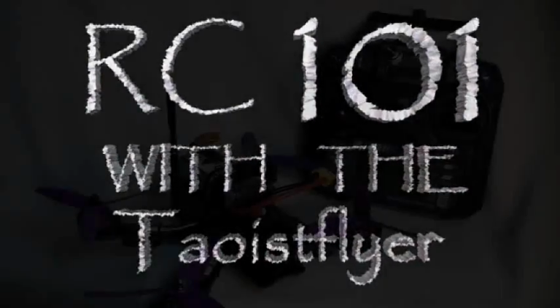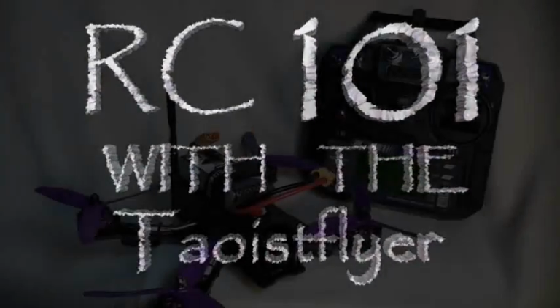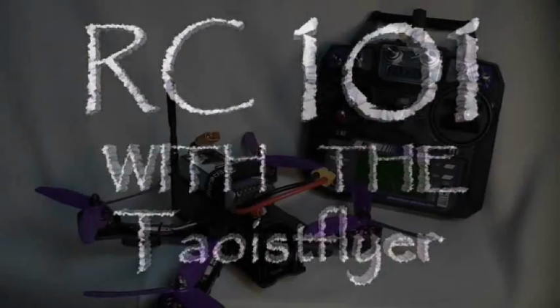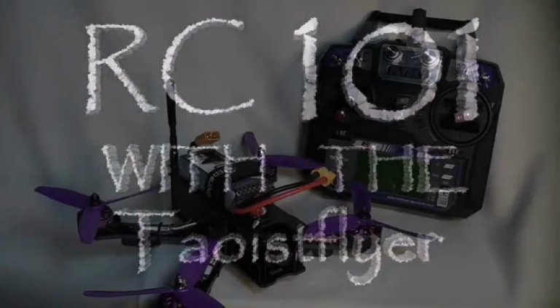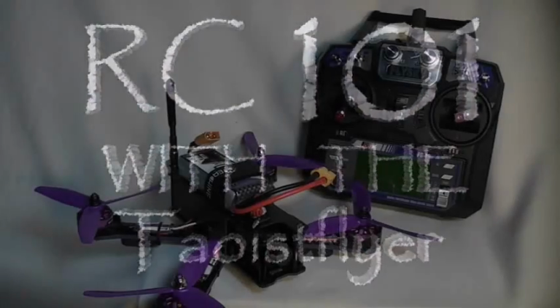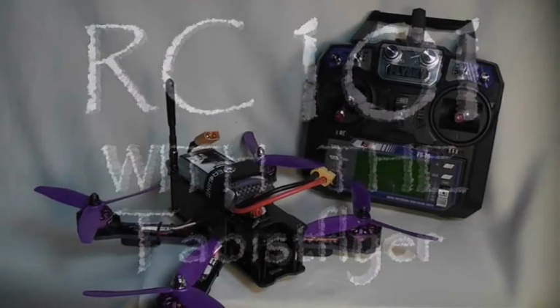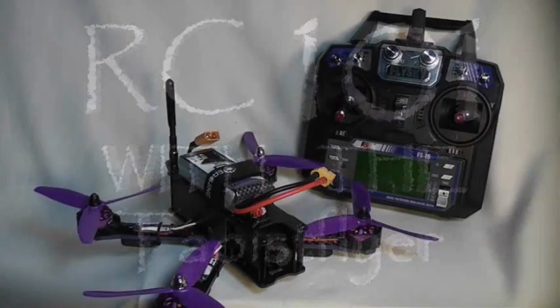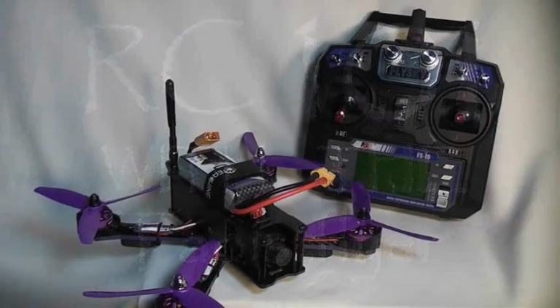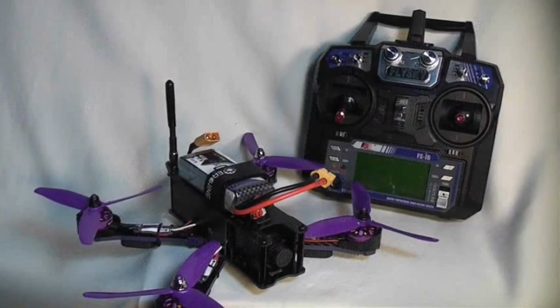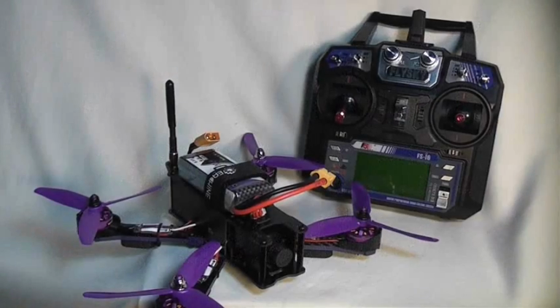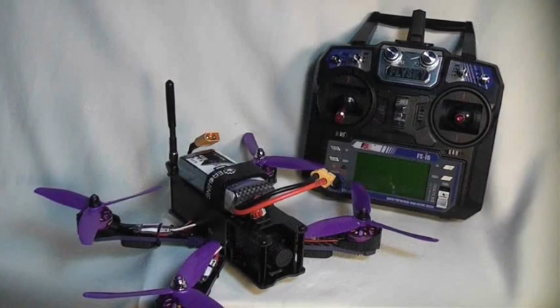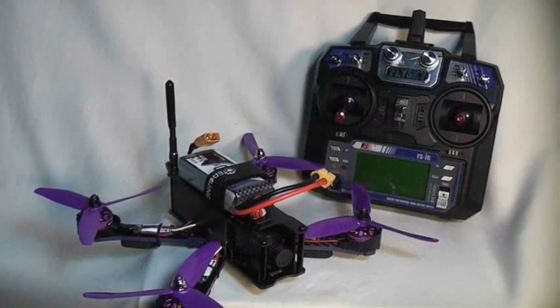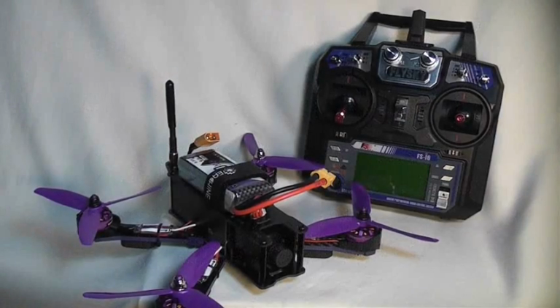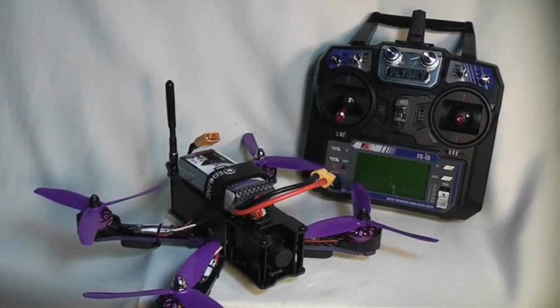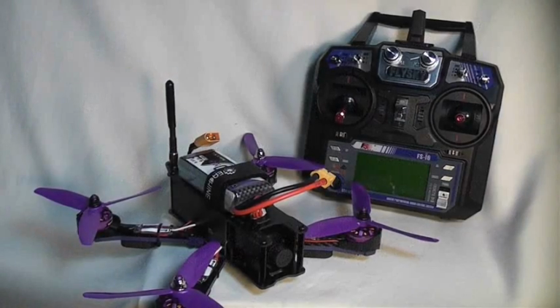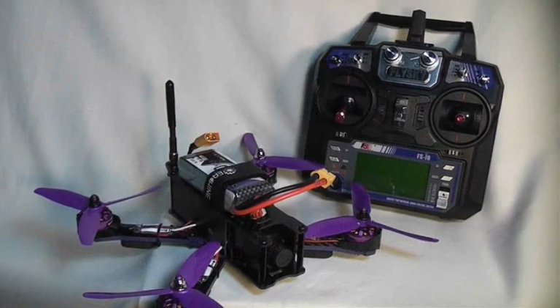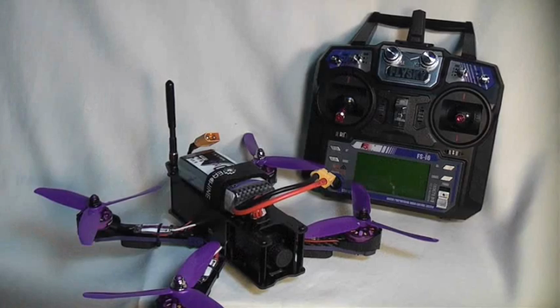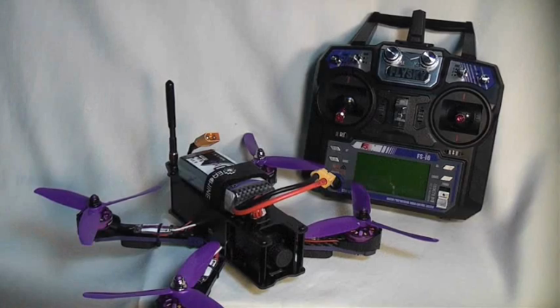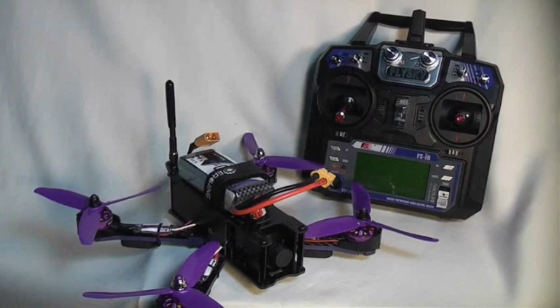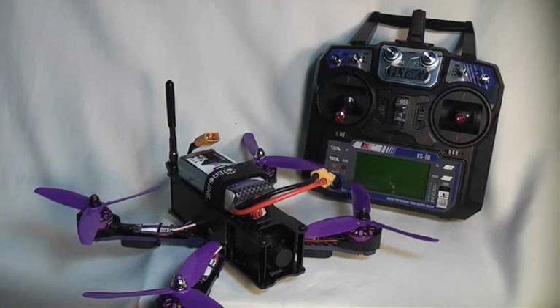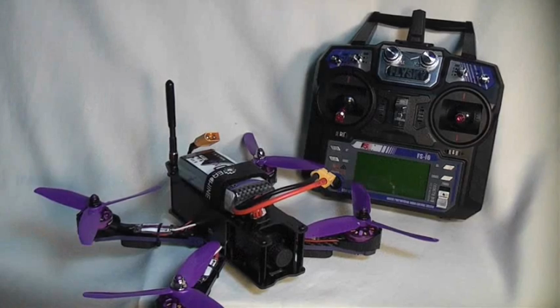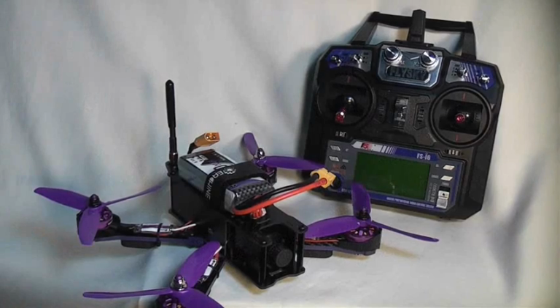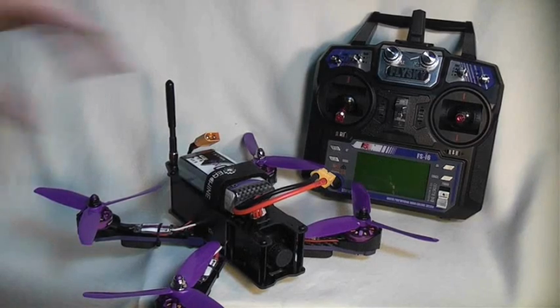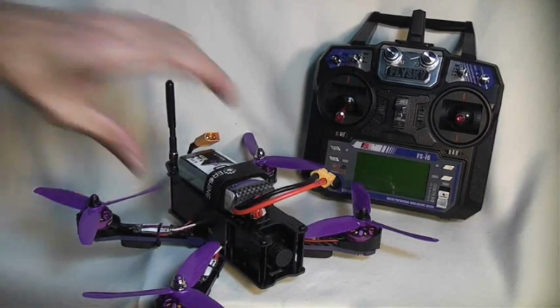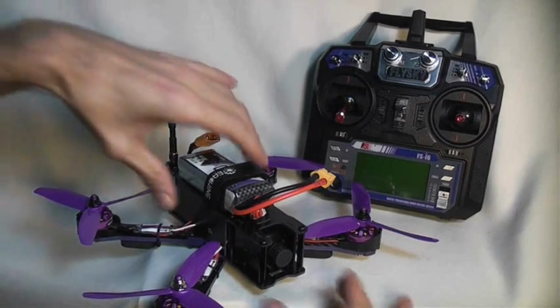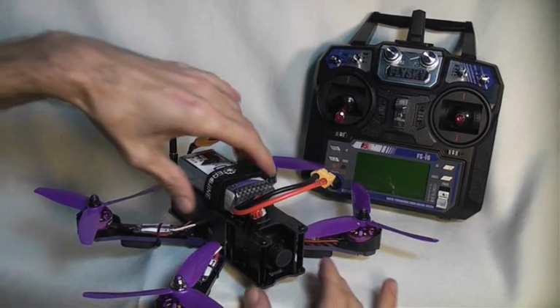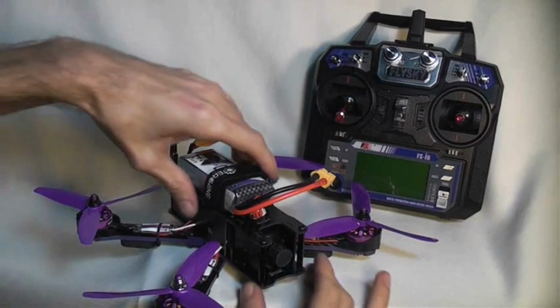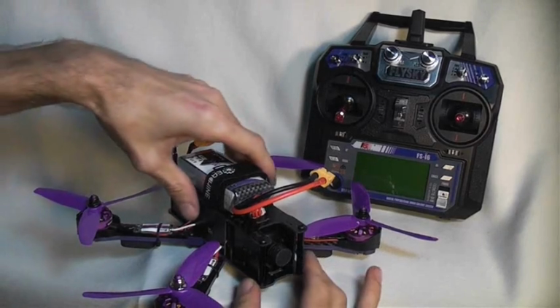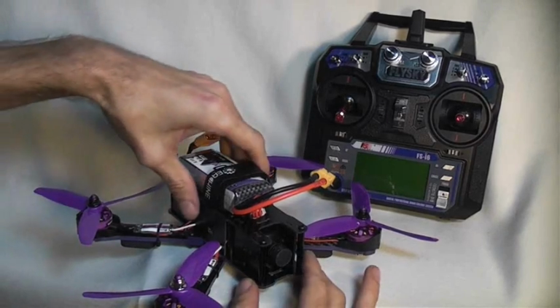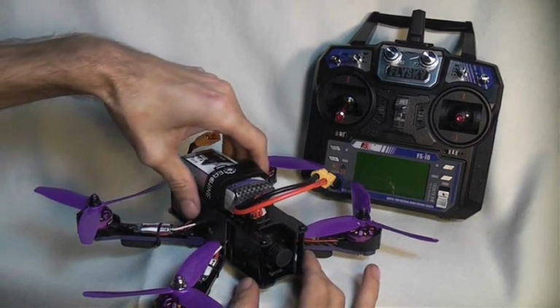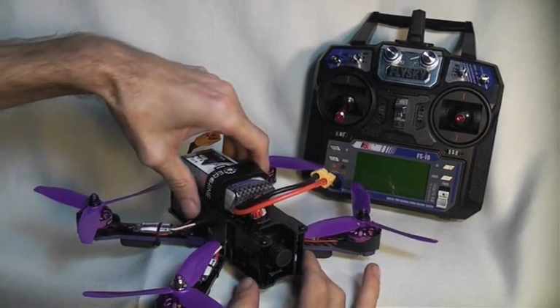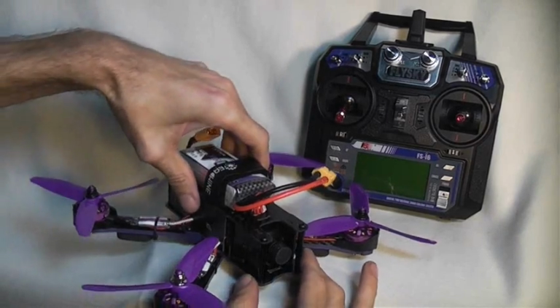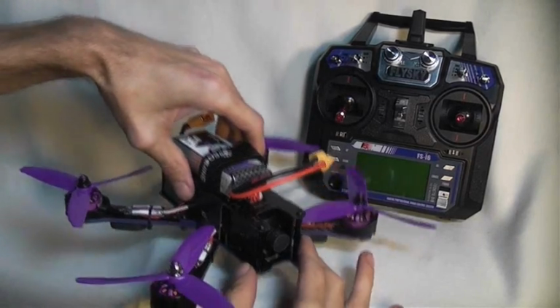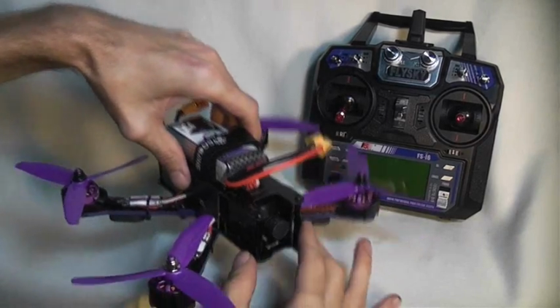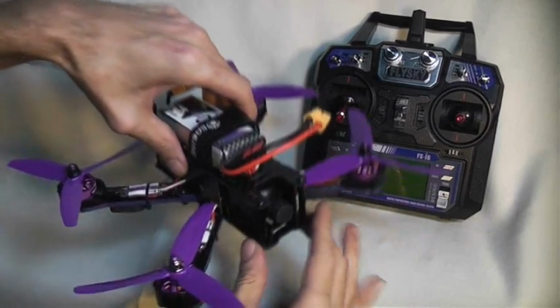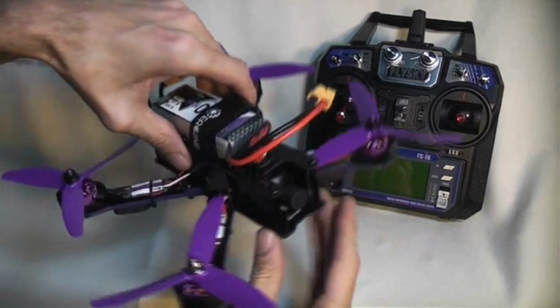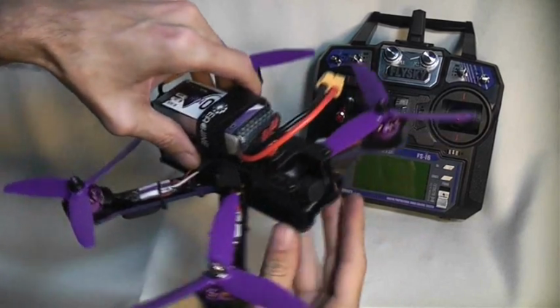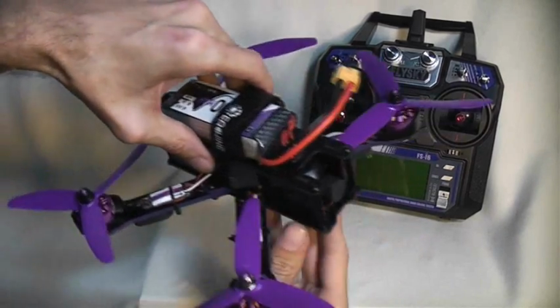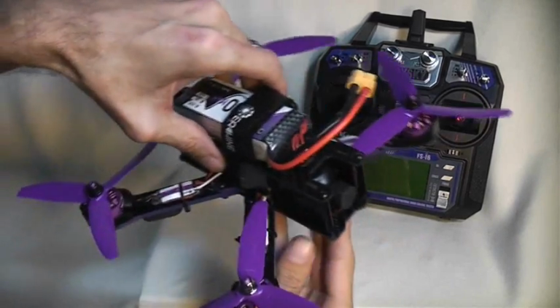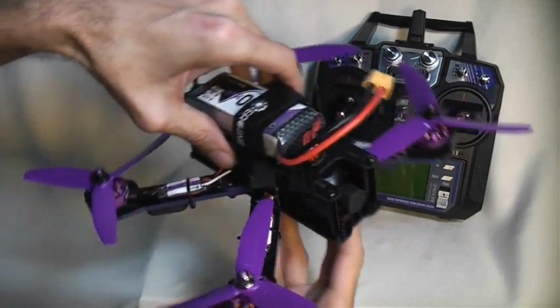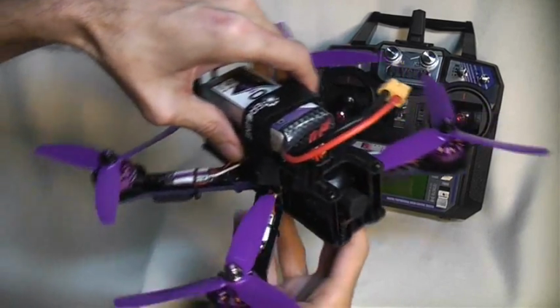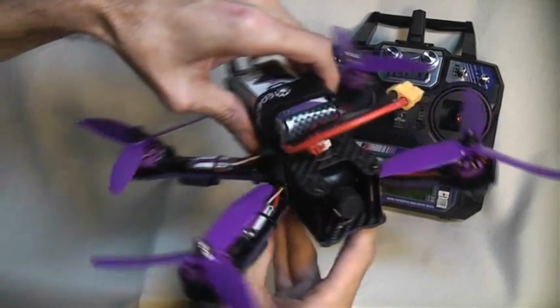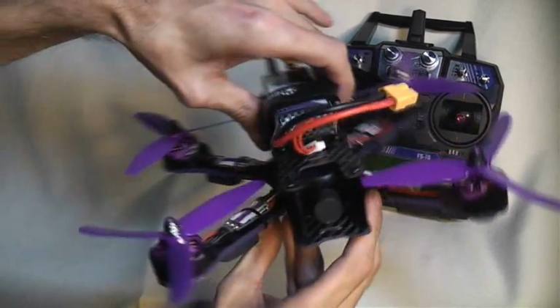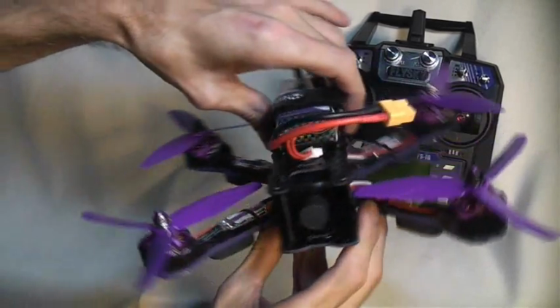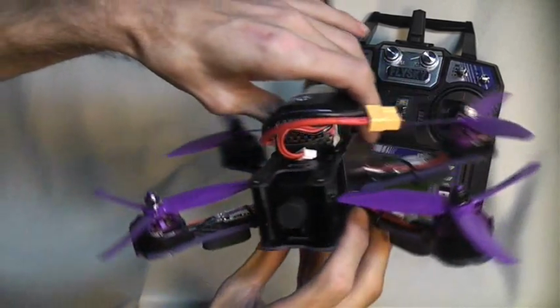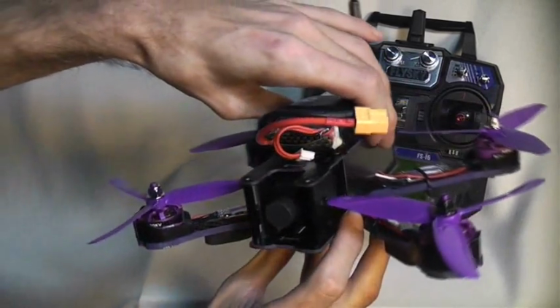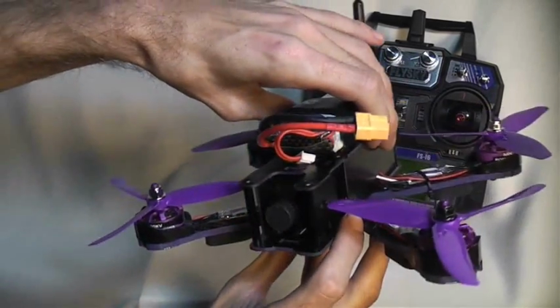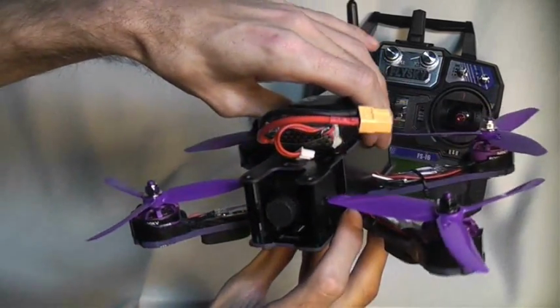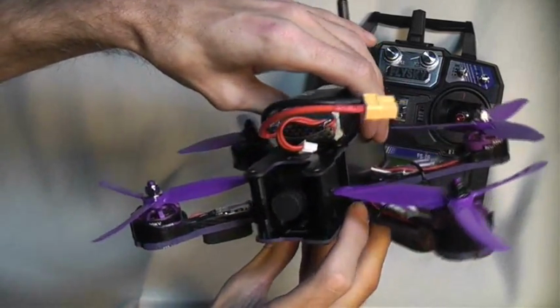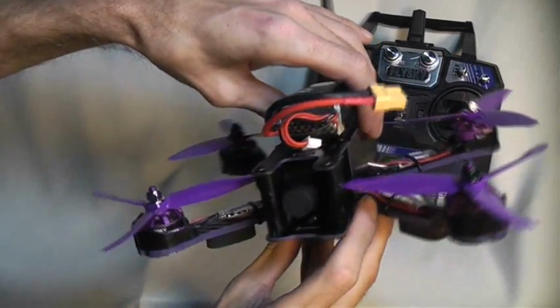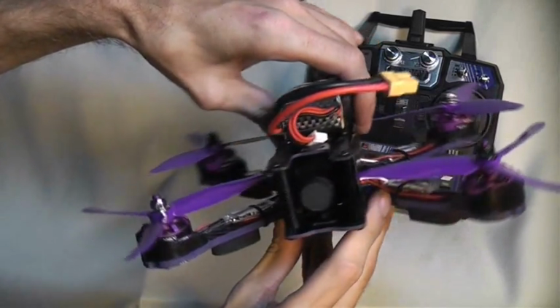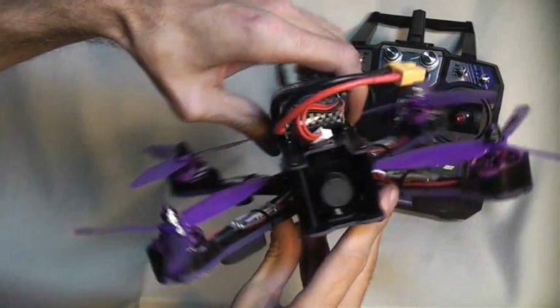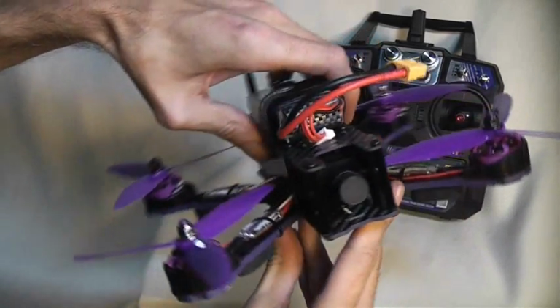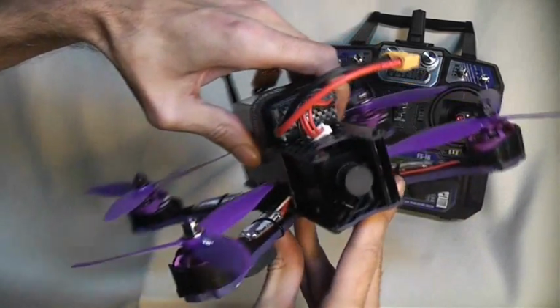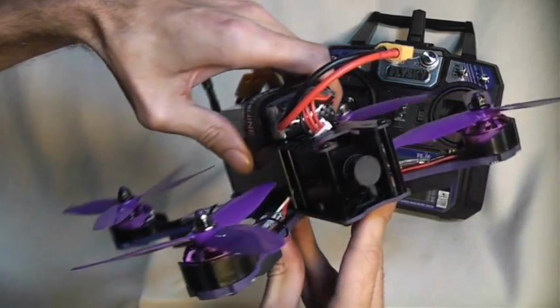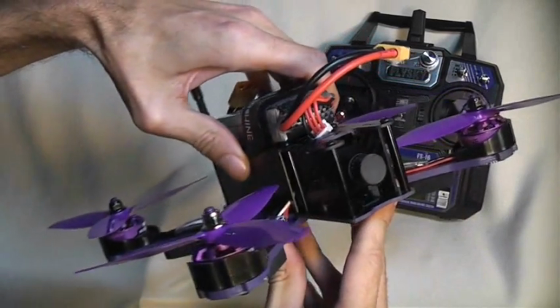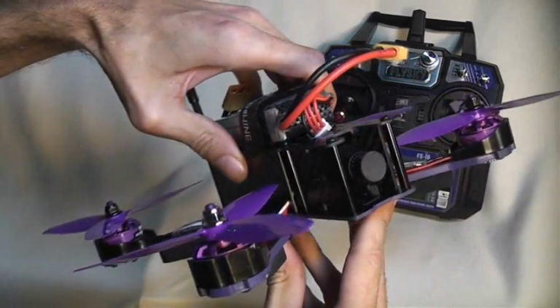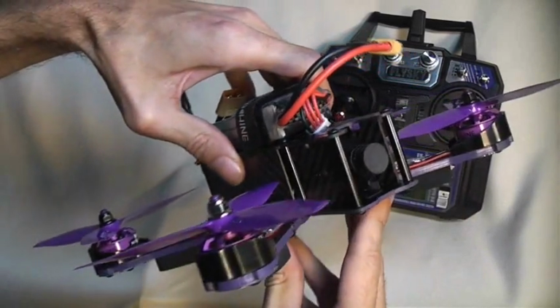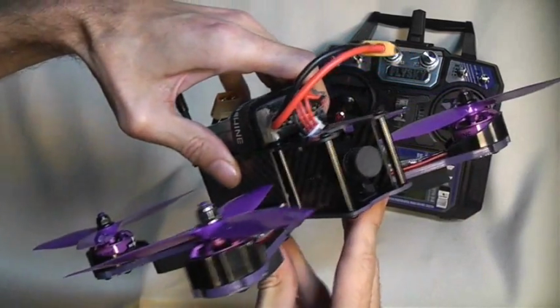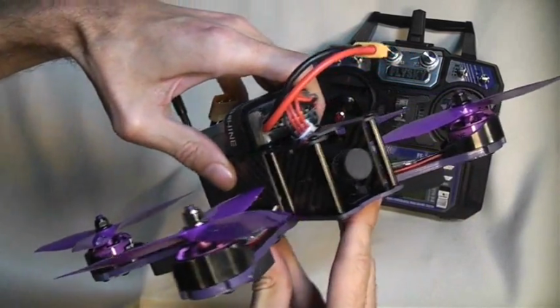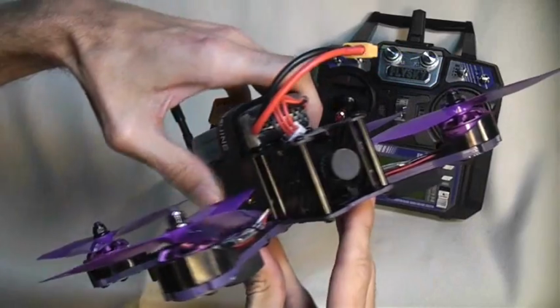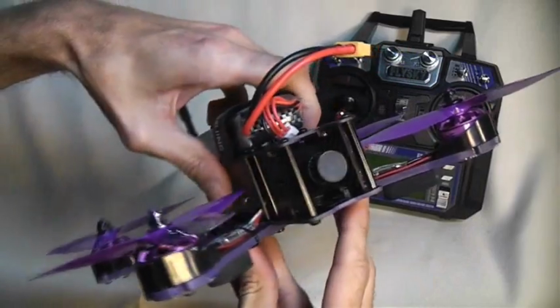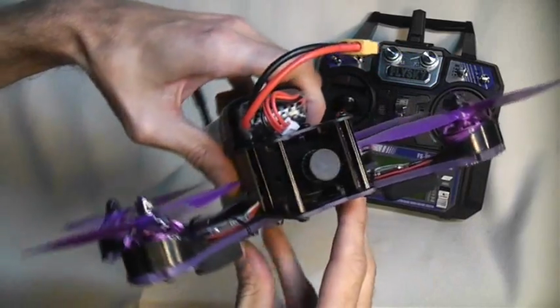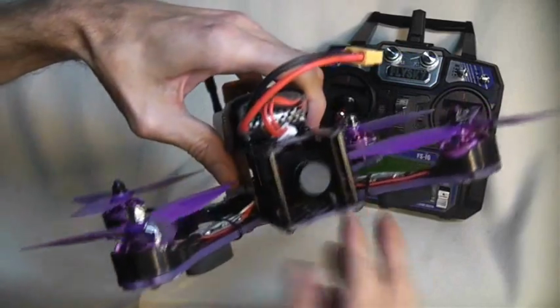Welcome back to RC101 with the Daoist Flyer. Let's take a look at the brand new Isshin Wizard X220 FPV Racer.